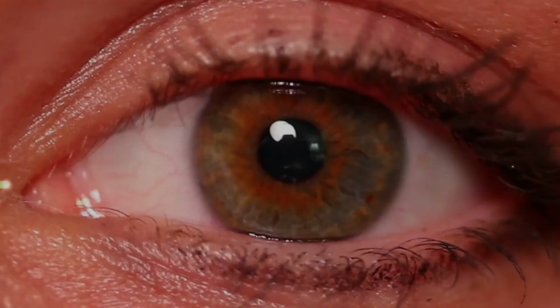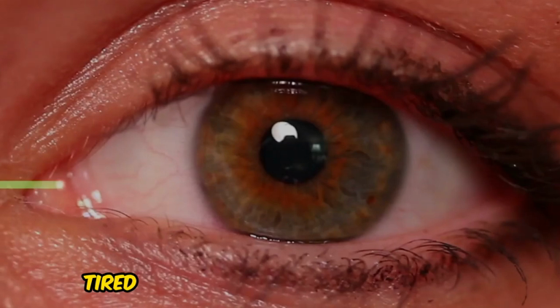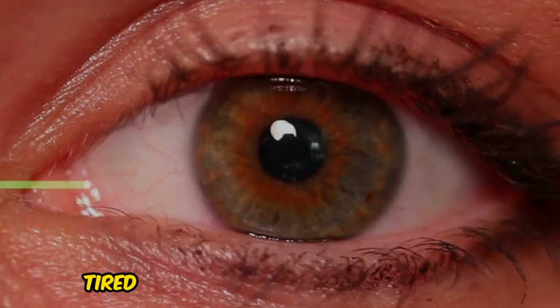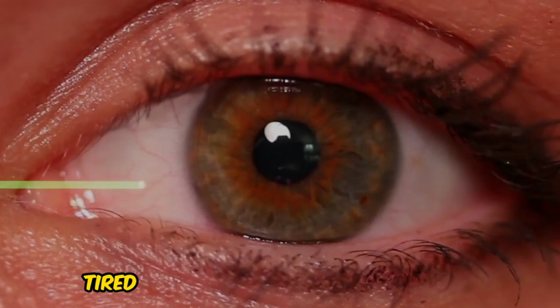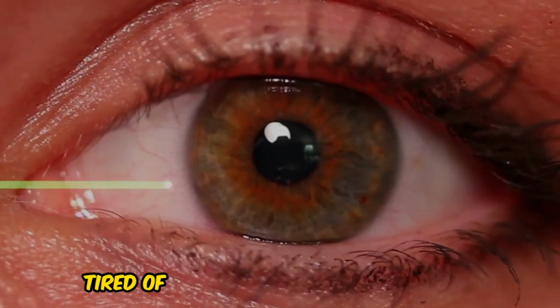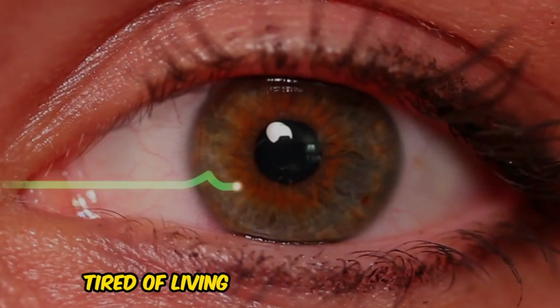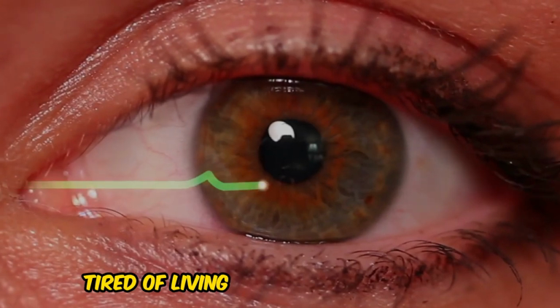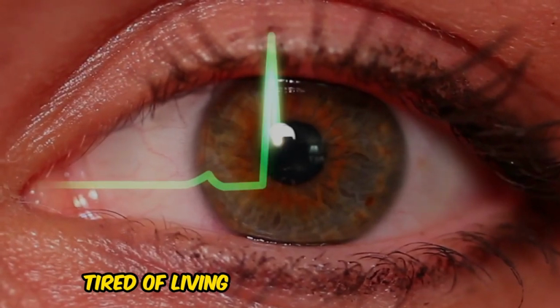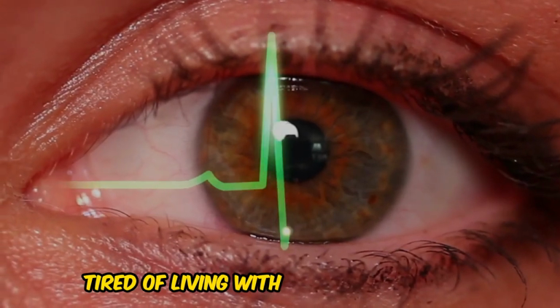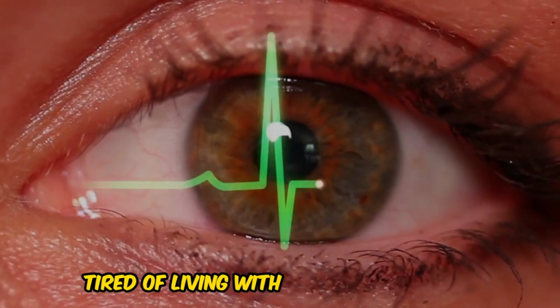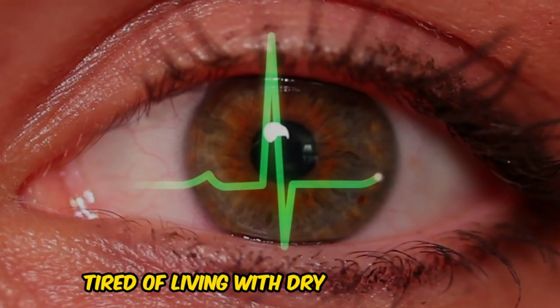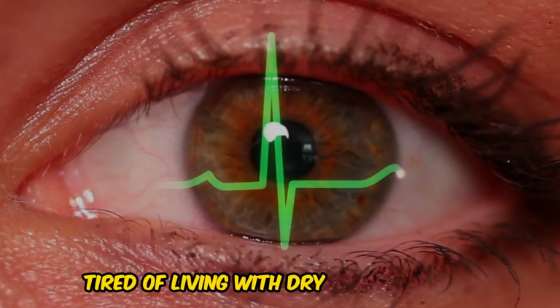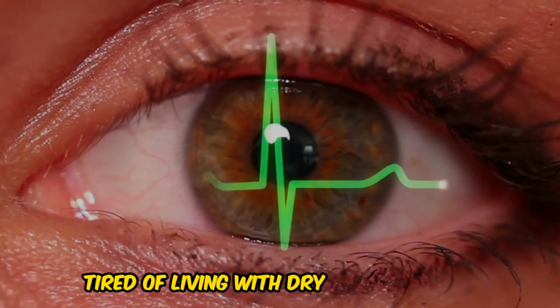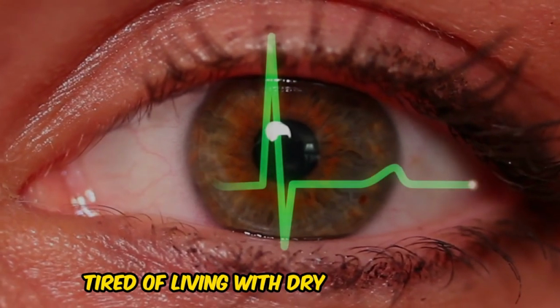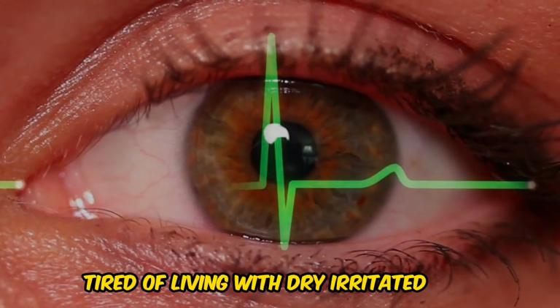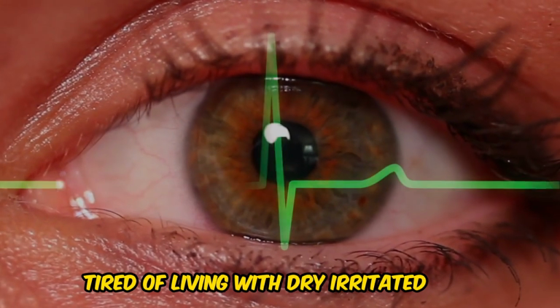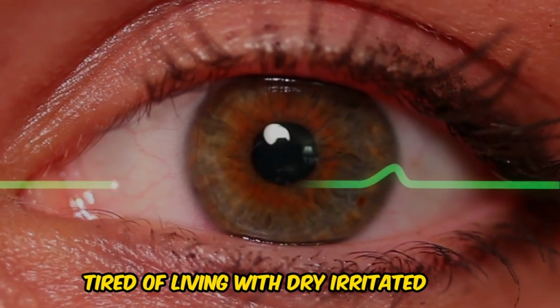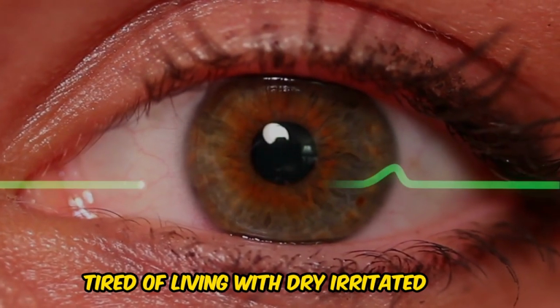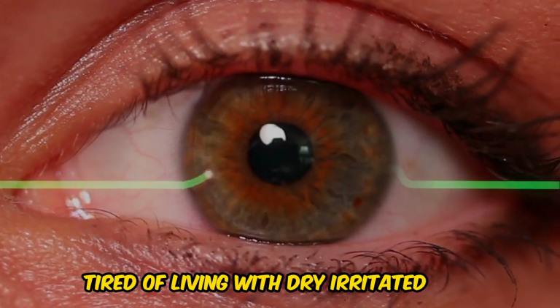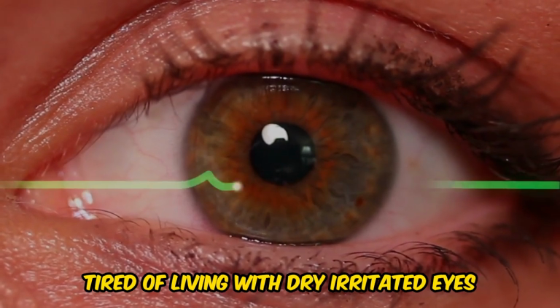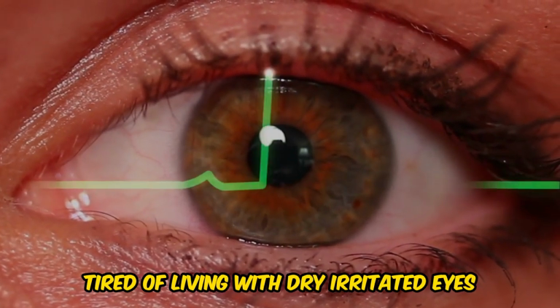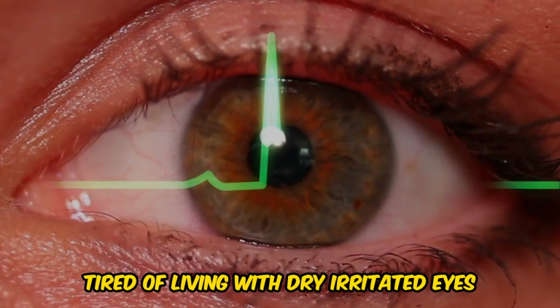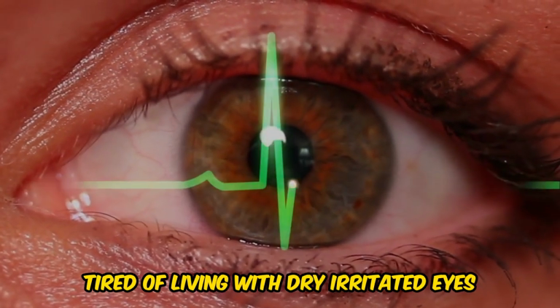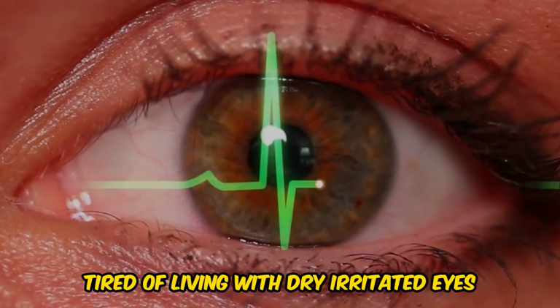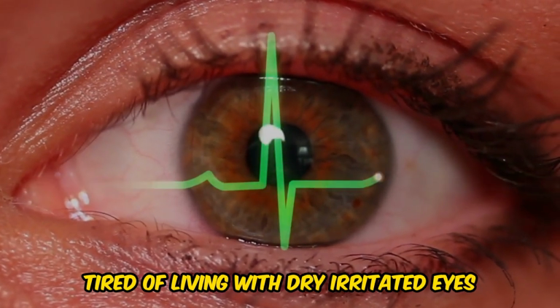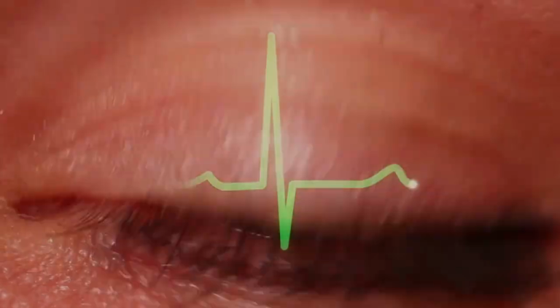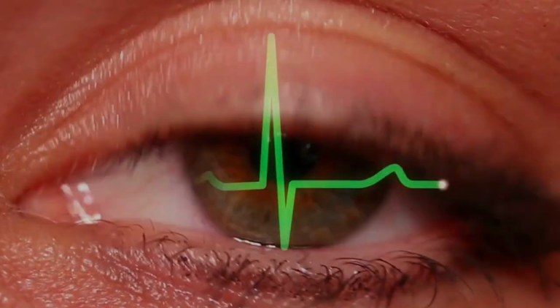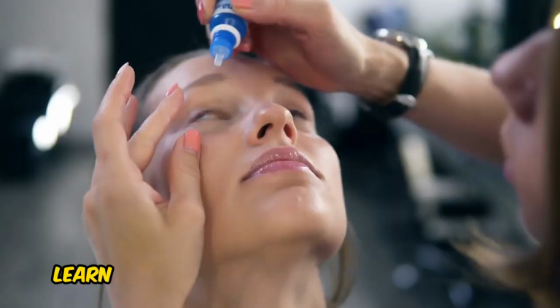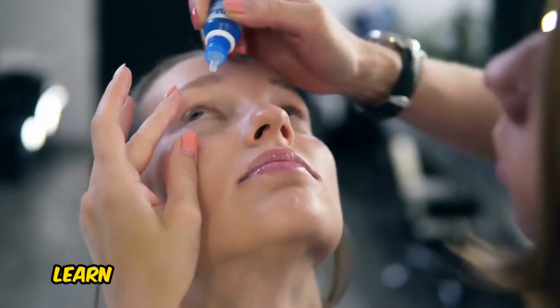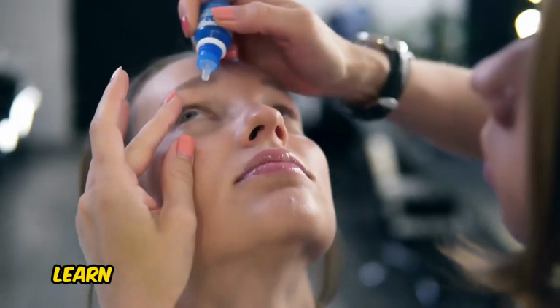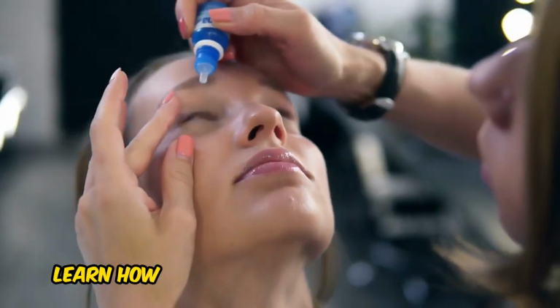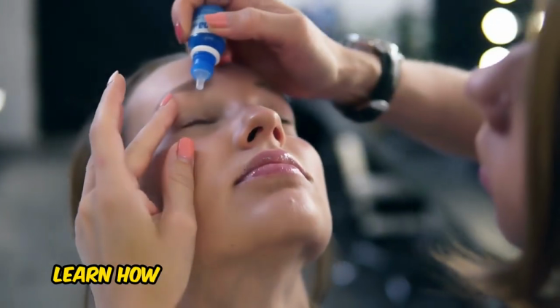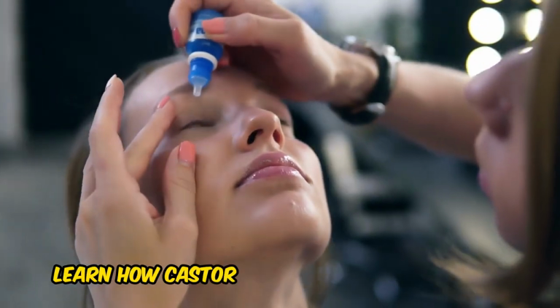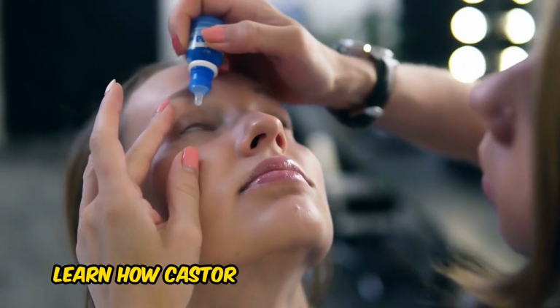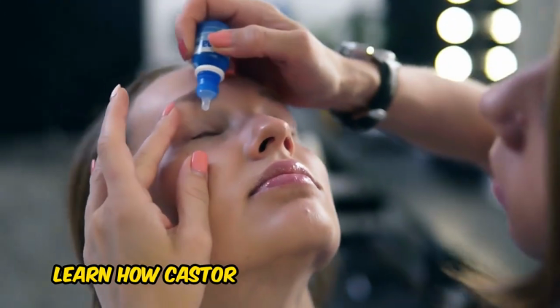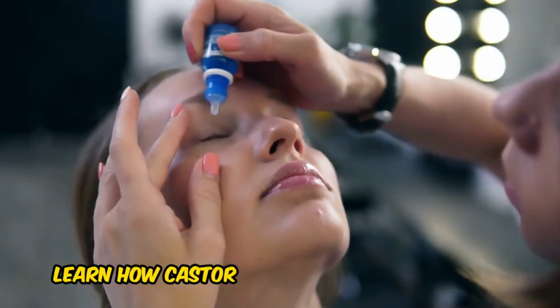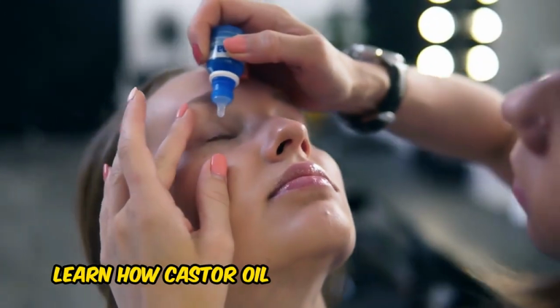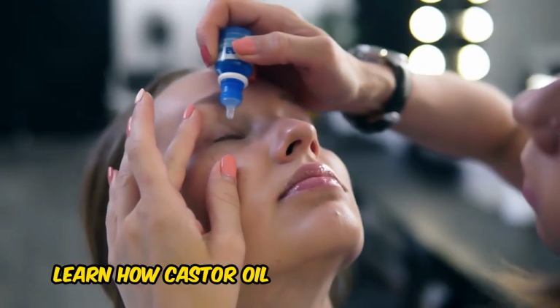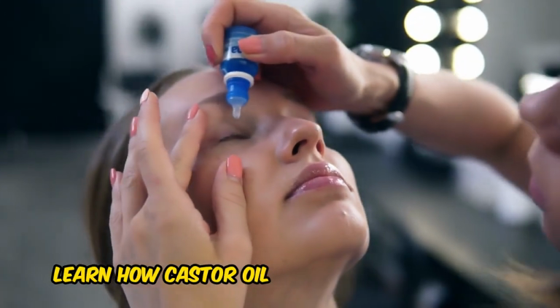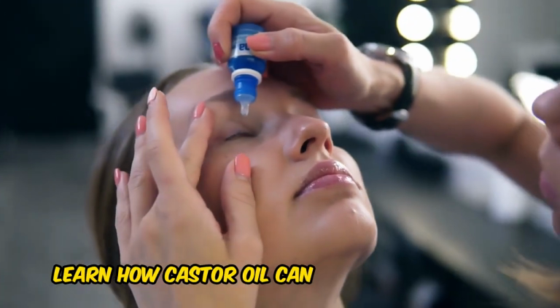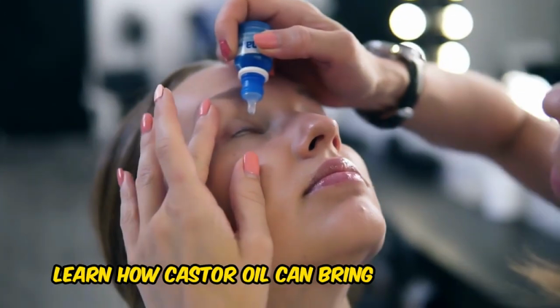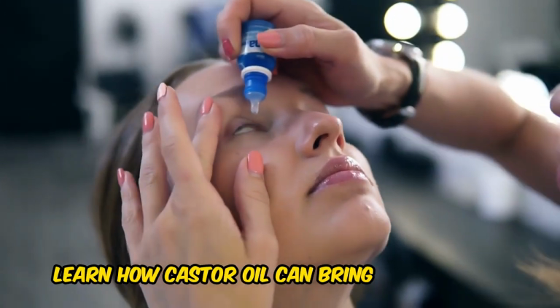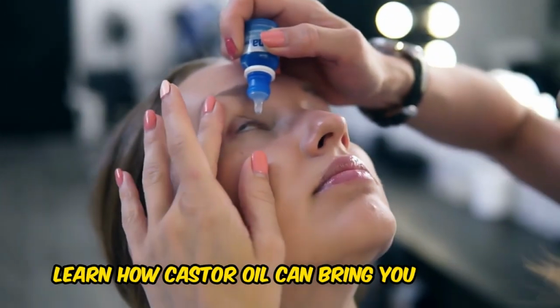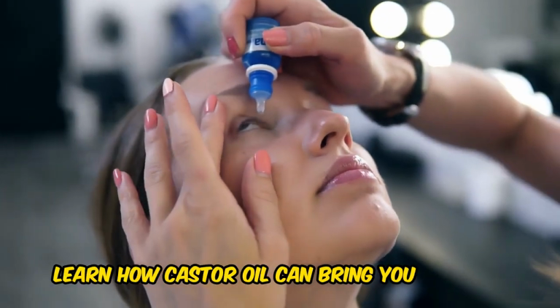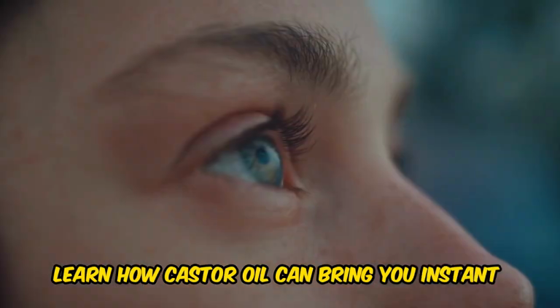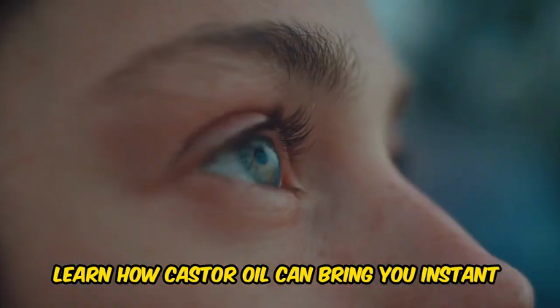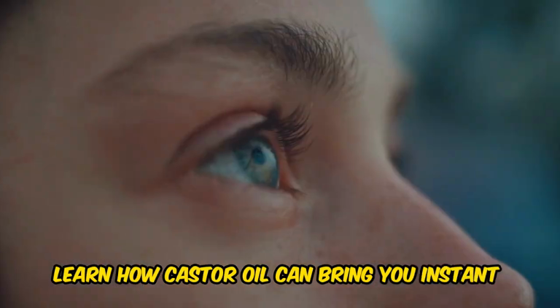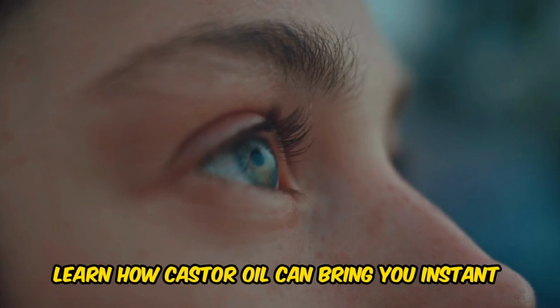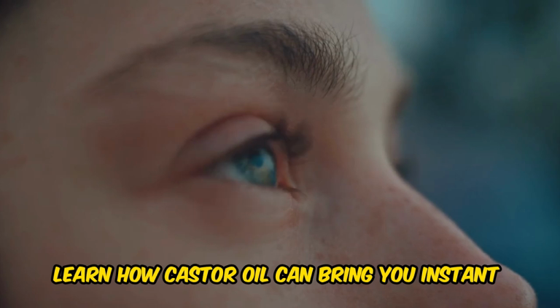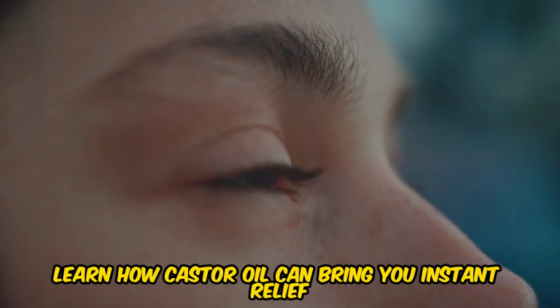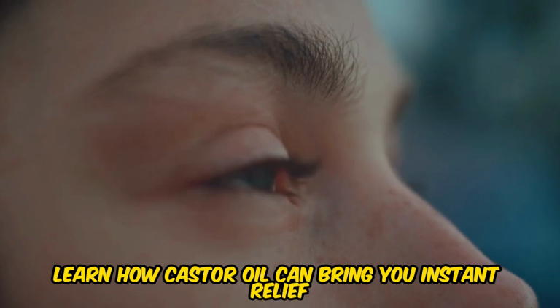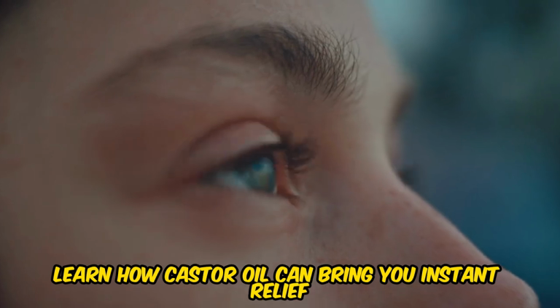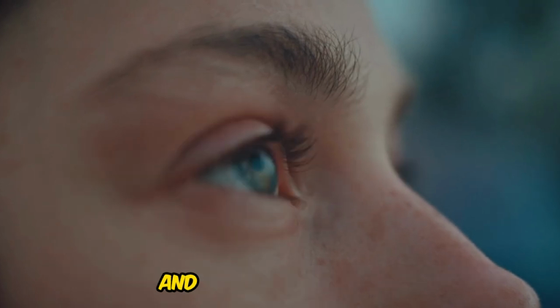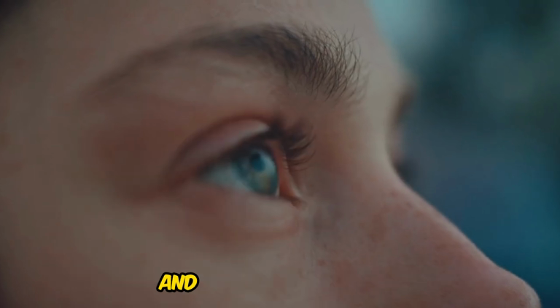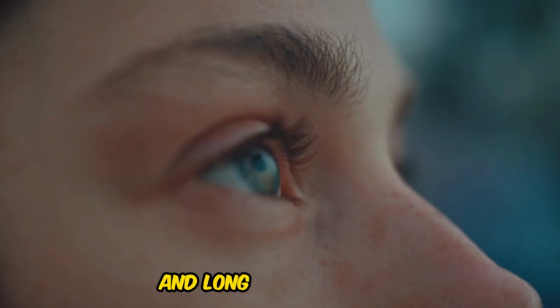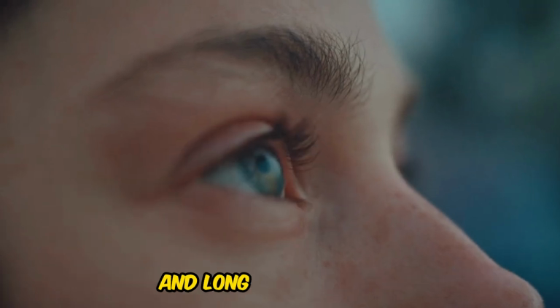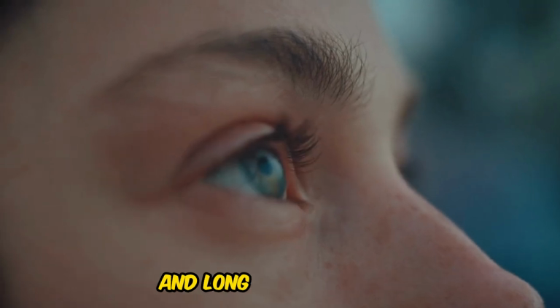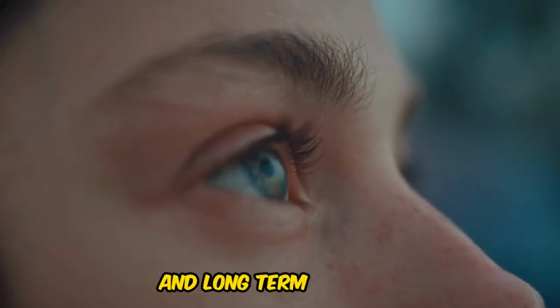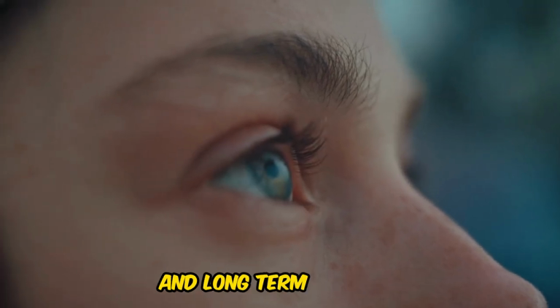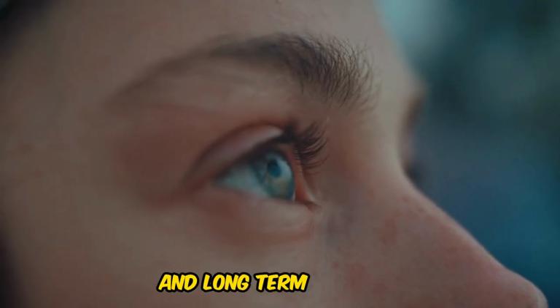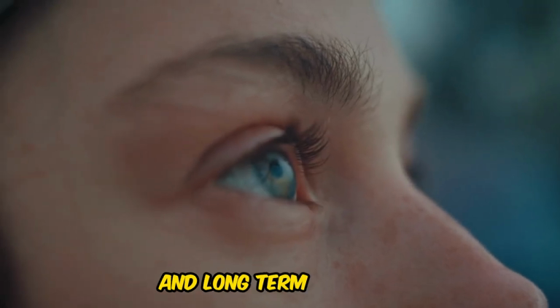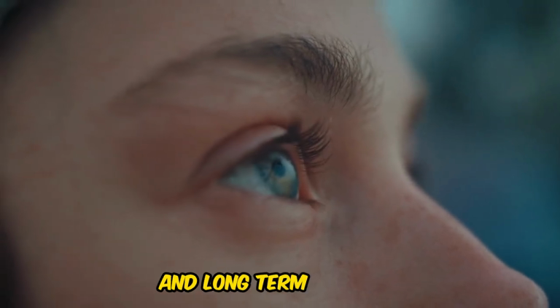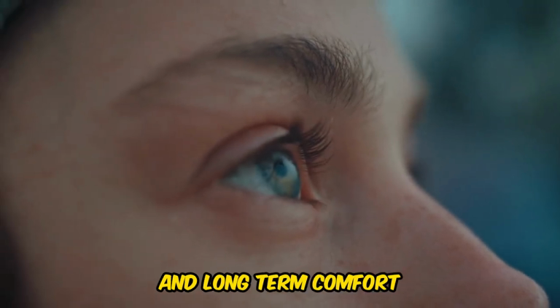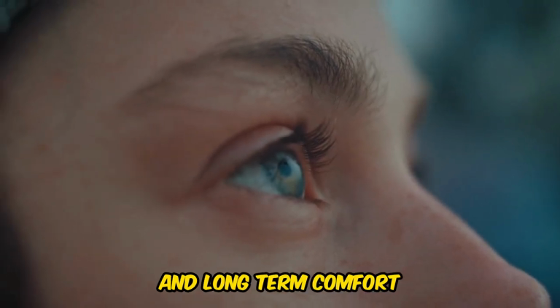Tired of living with dry, irritated eyes? Learn how castor oil can bring you instant relief and long-term comfort.